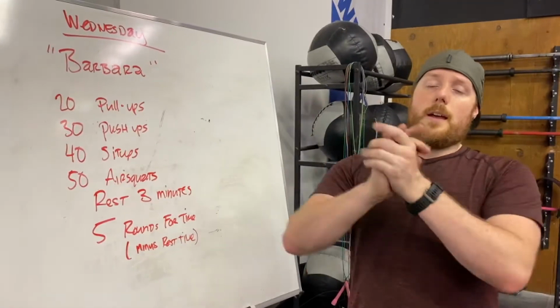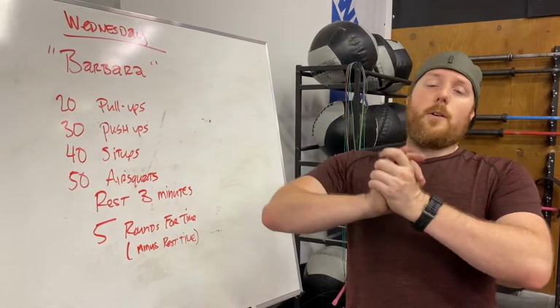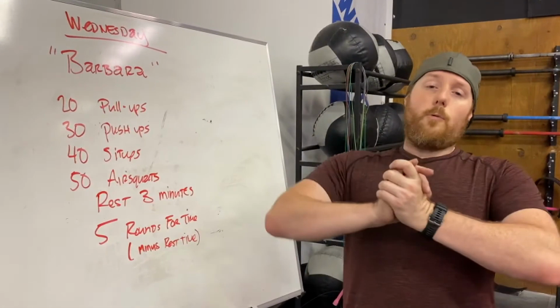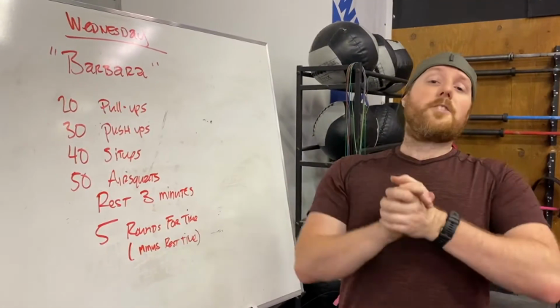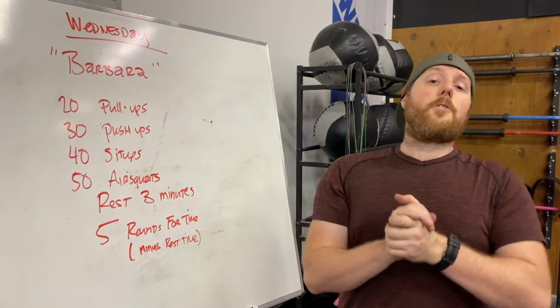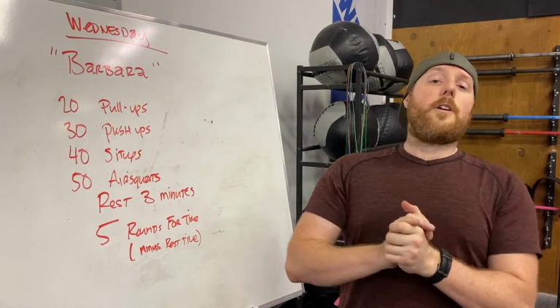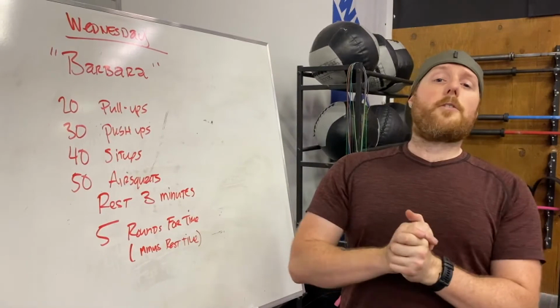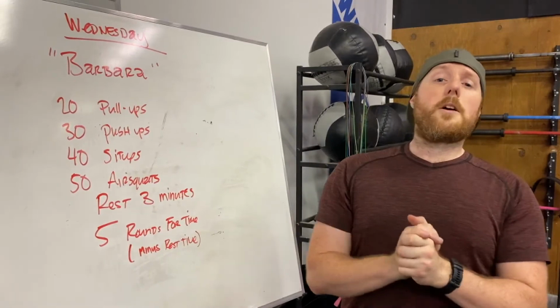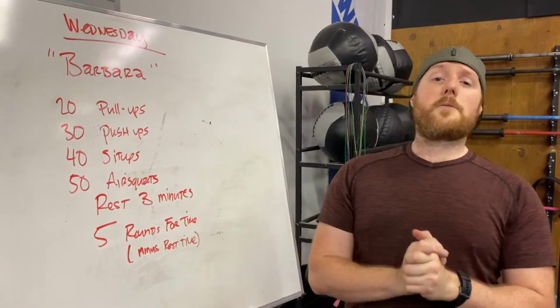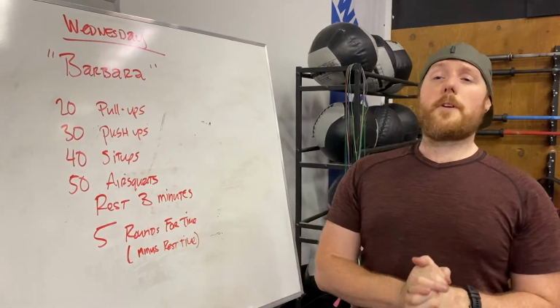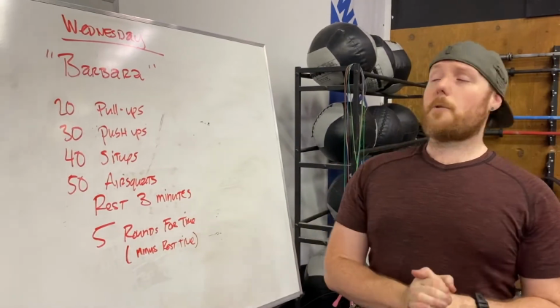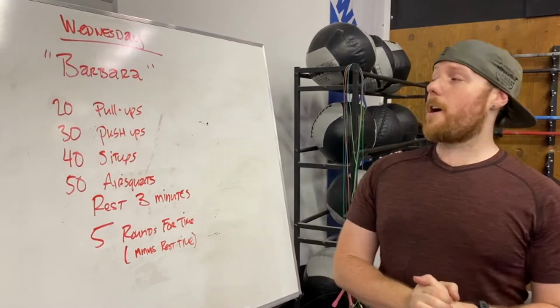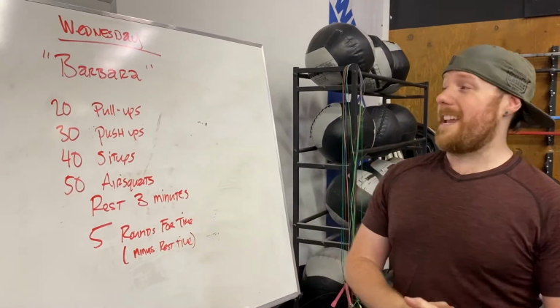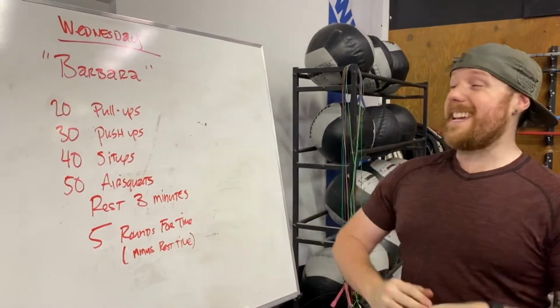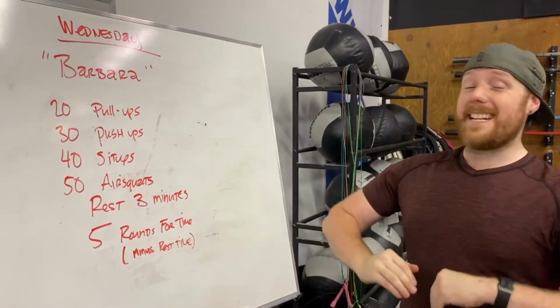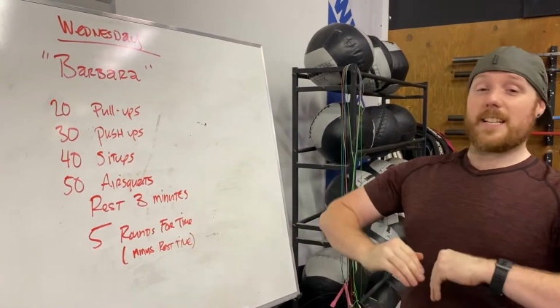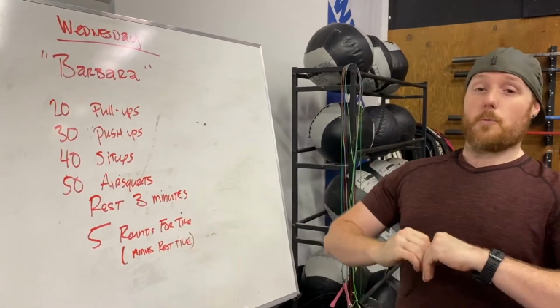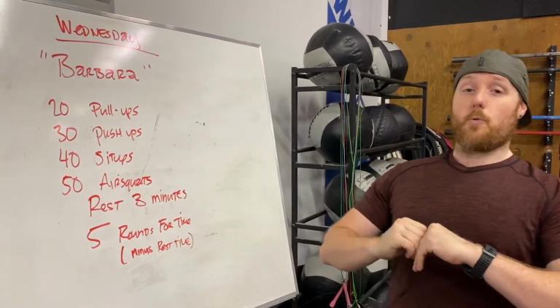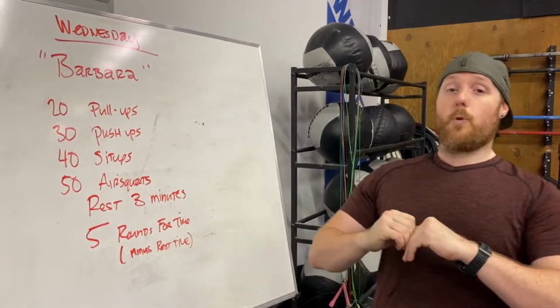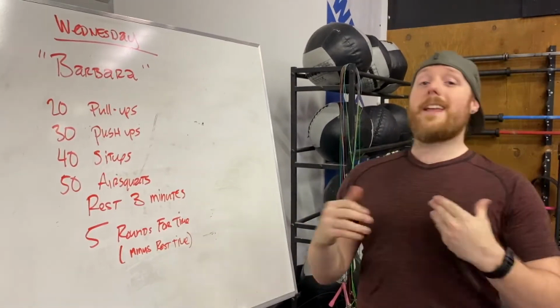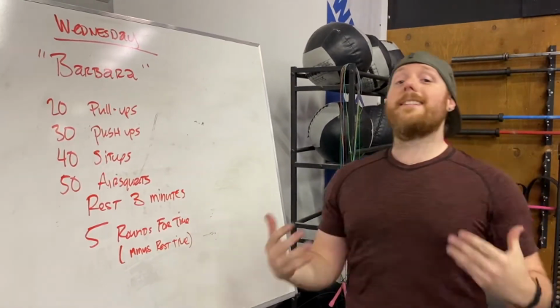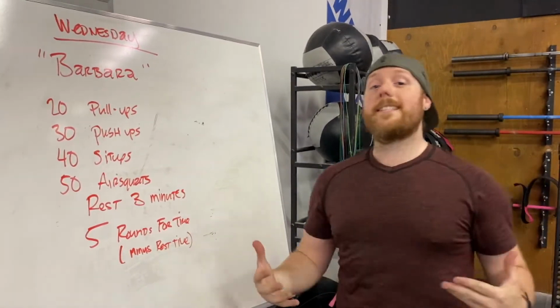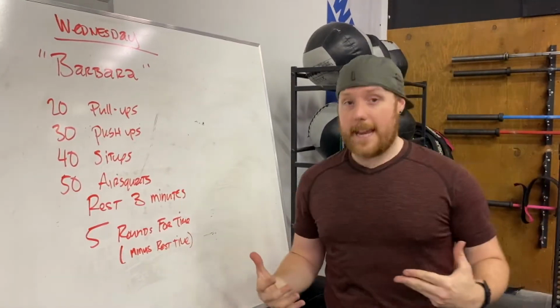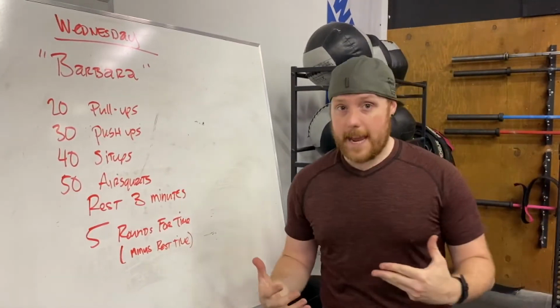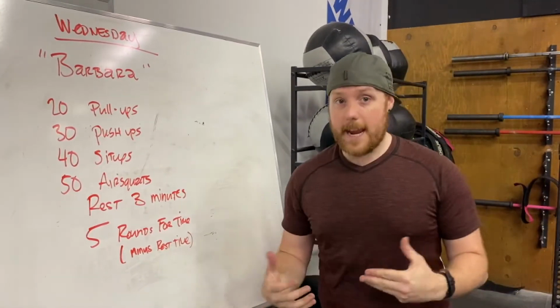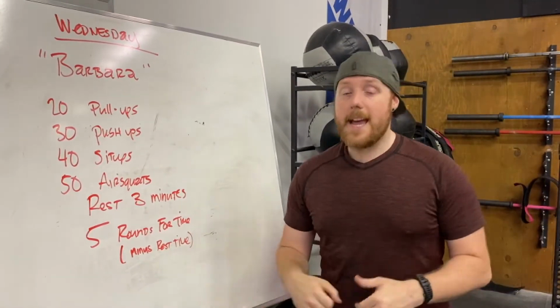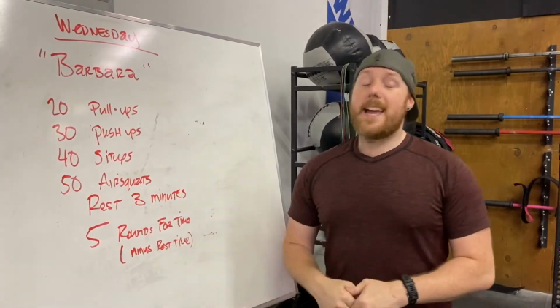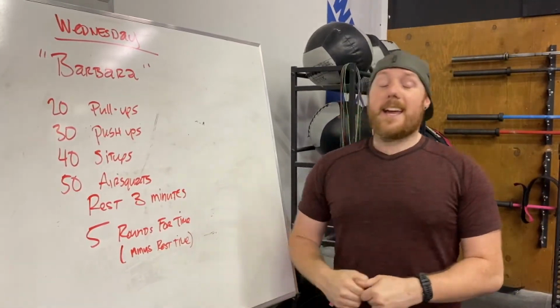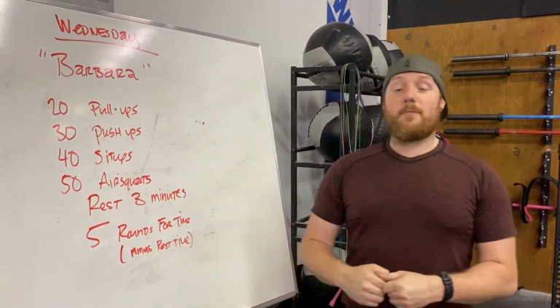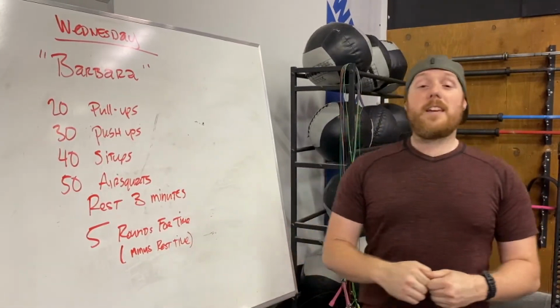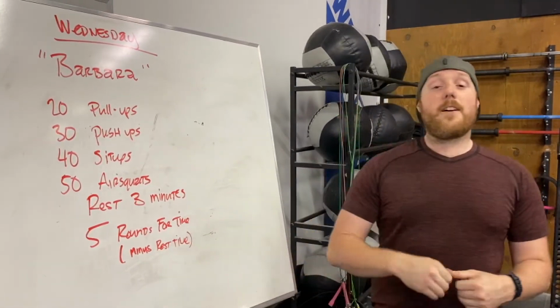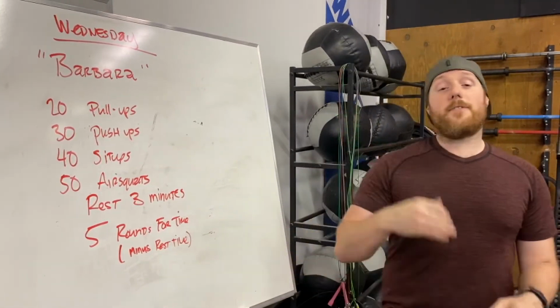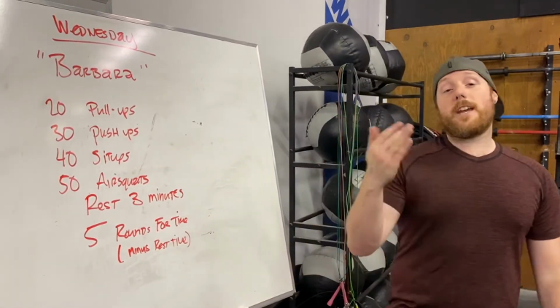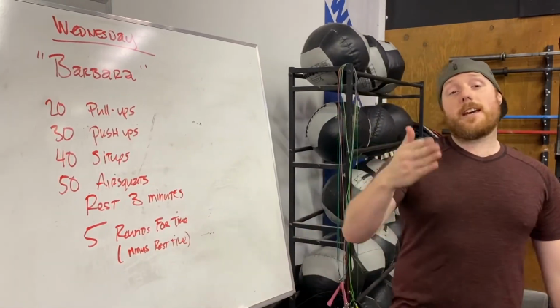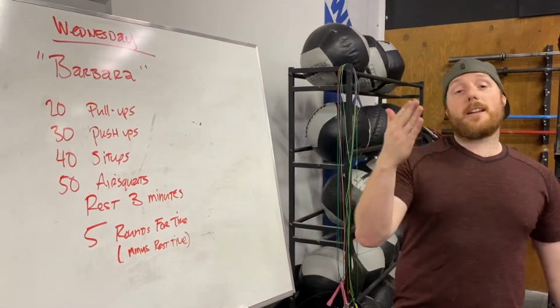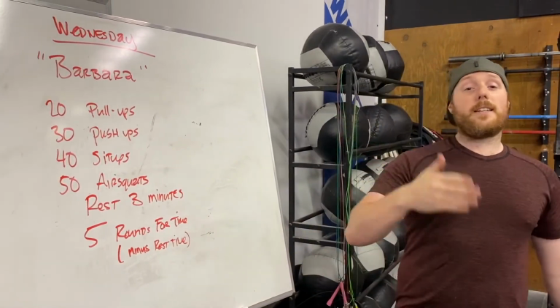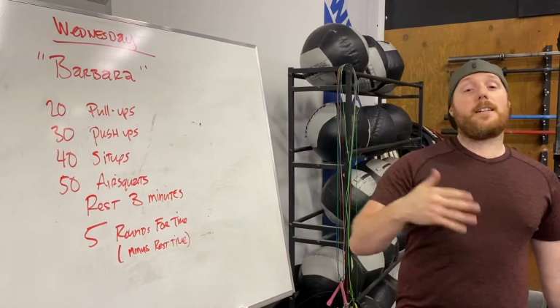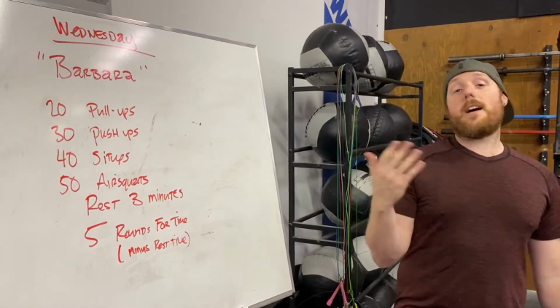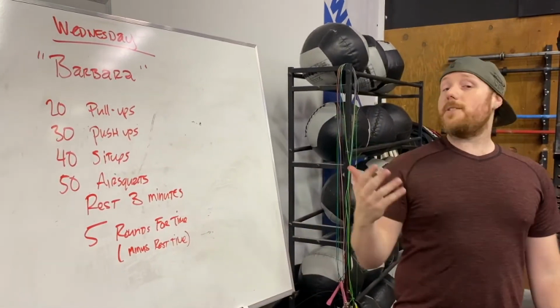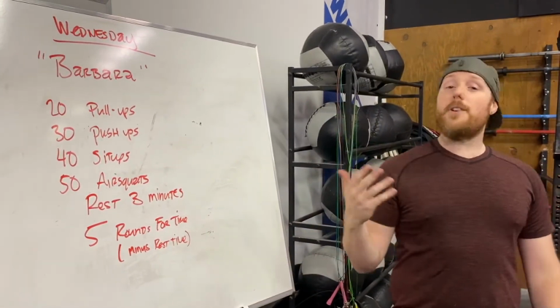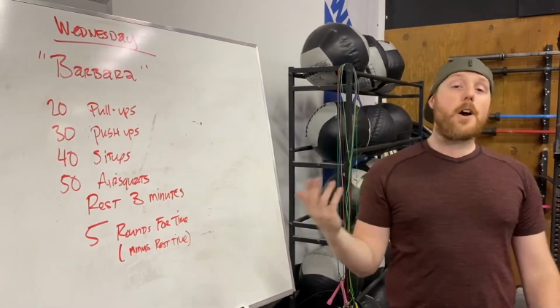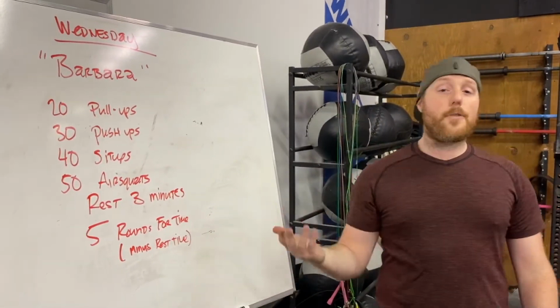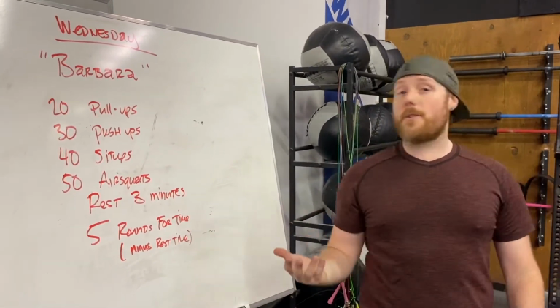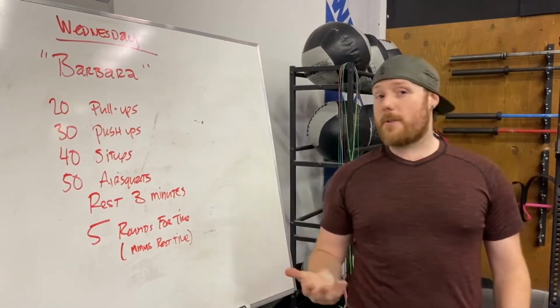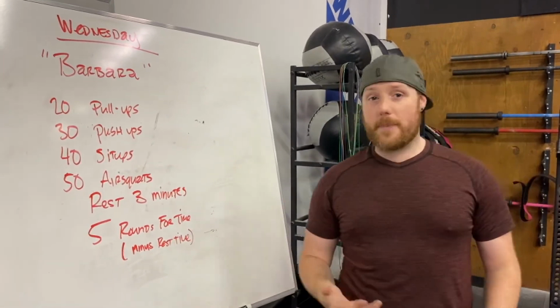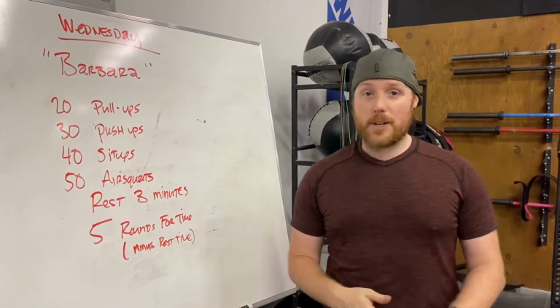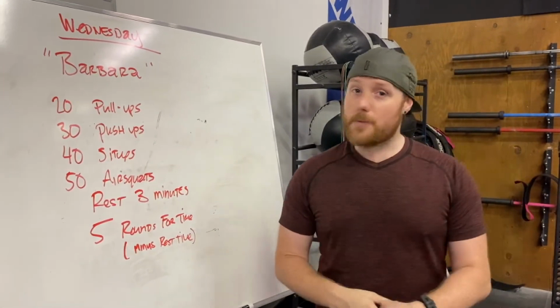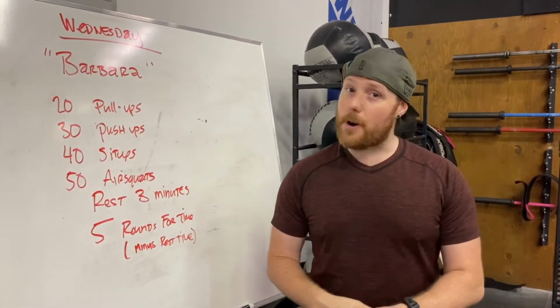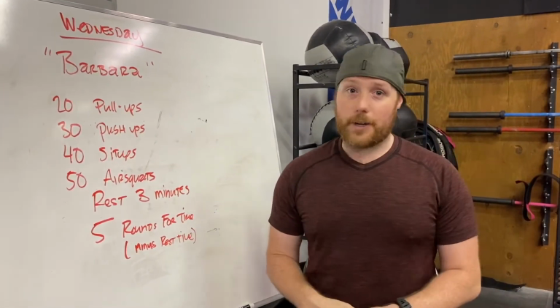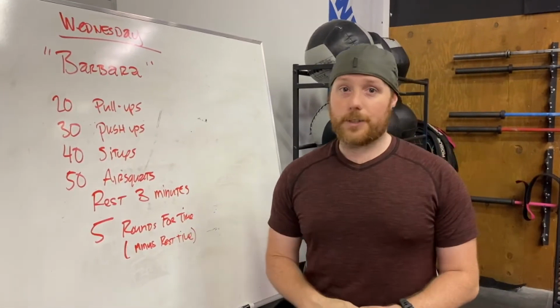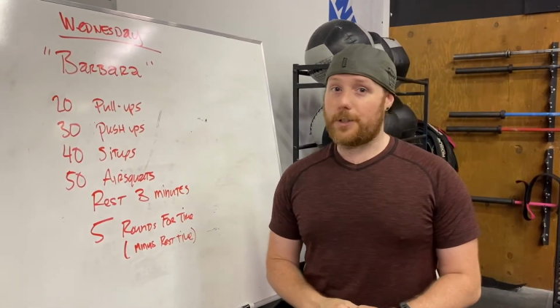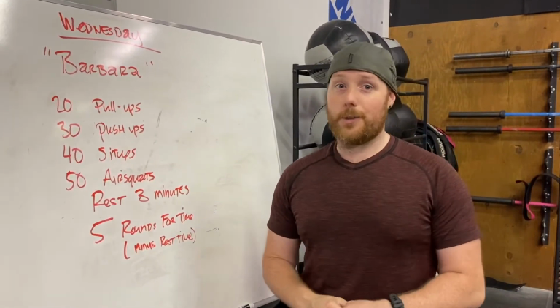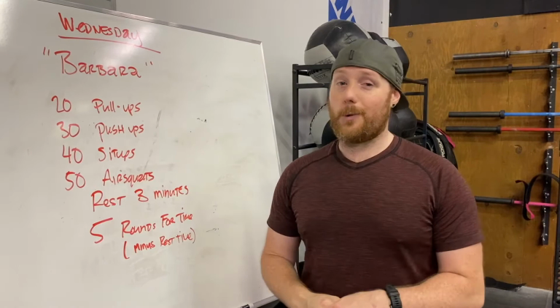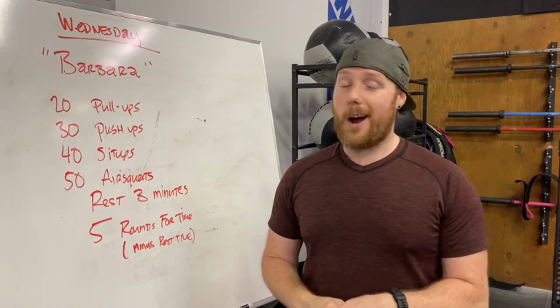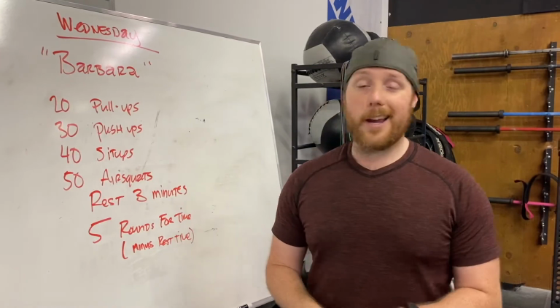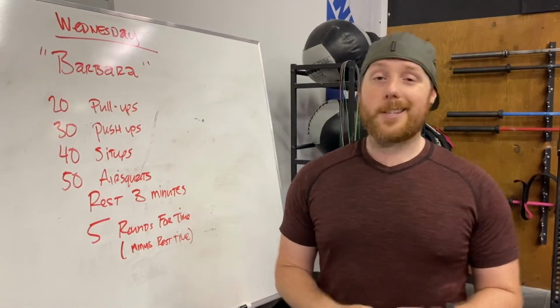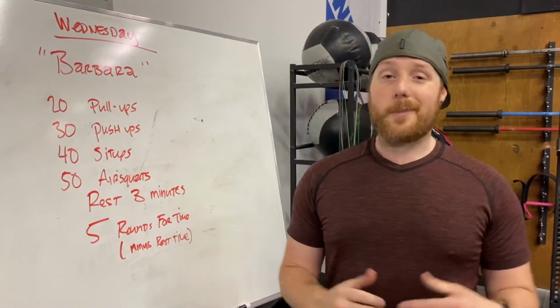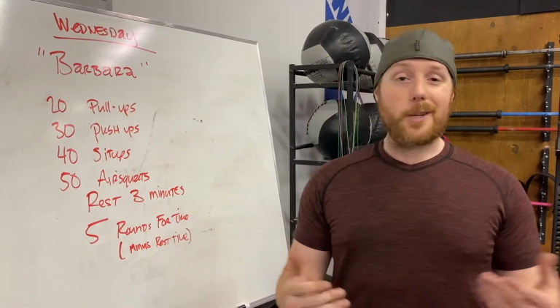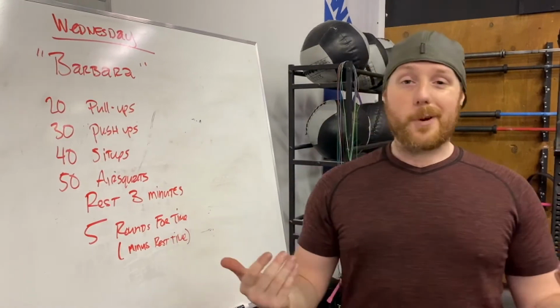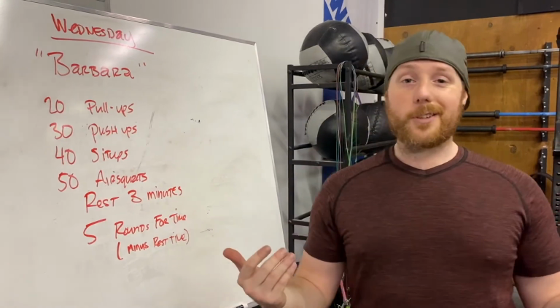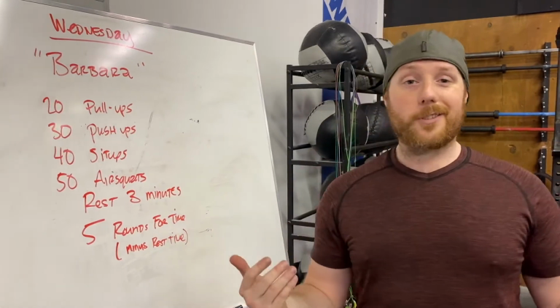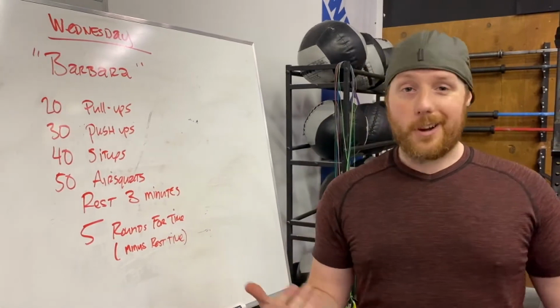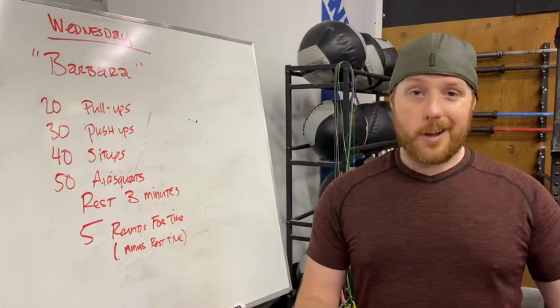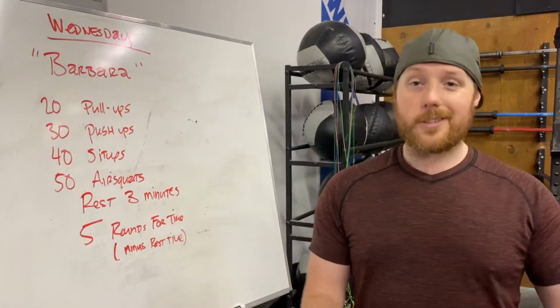What's going on CrossFit Federal Way? It is Wednesday and we have yet again another benchmark to do. Why? Because benchmarks are awesome.